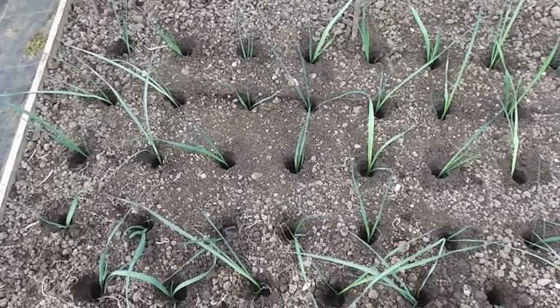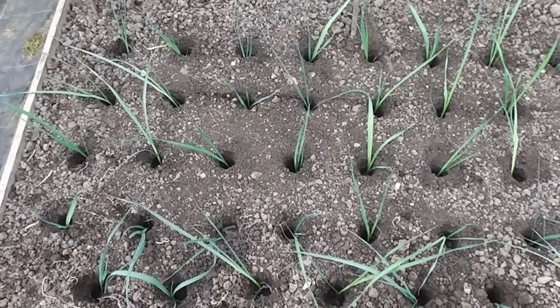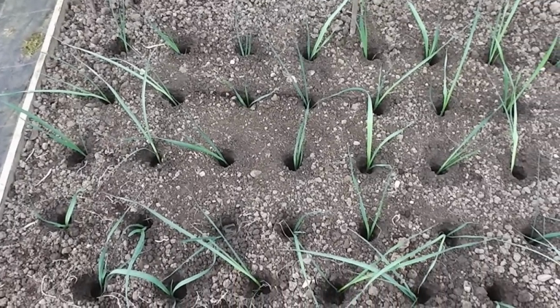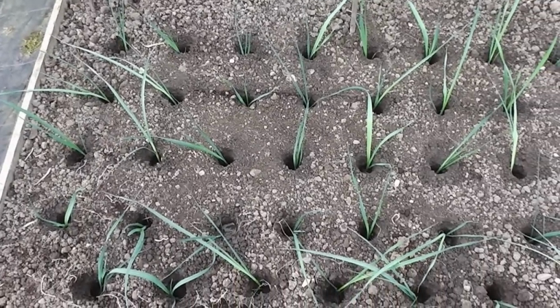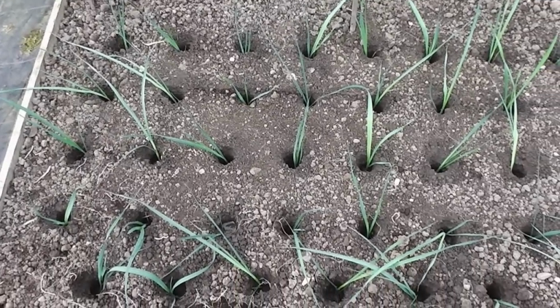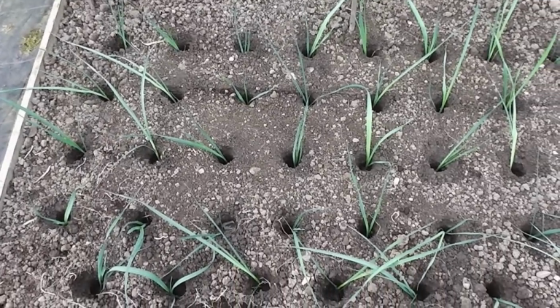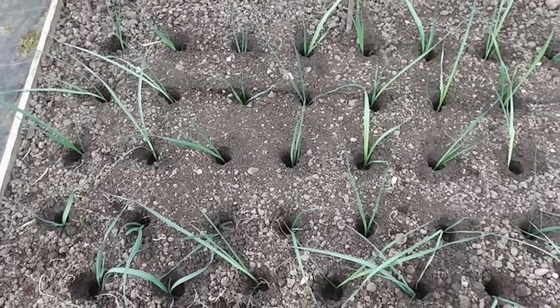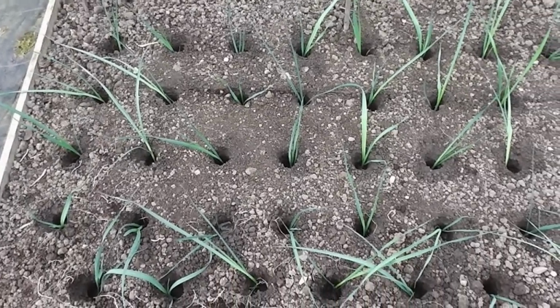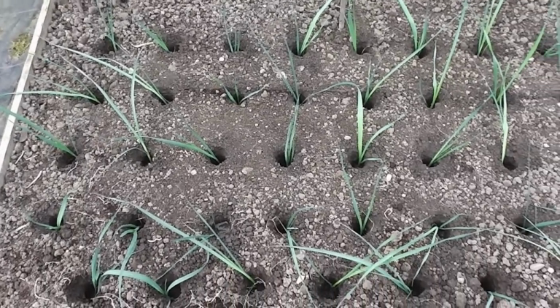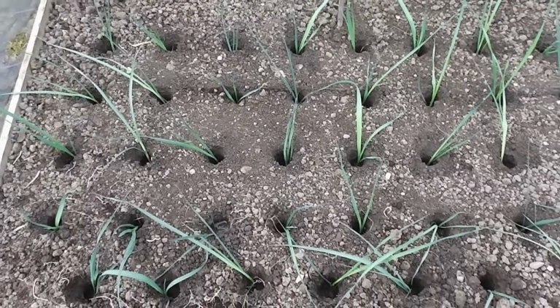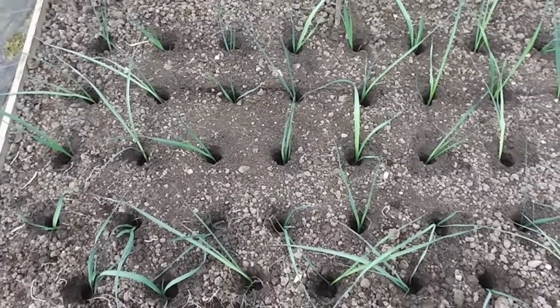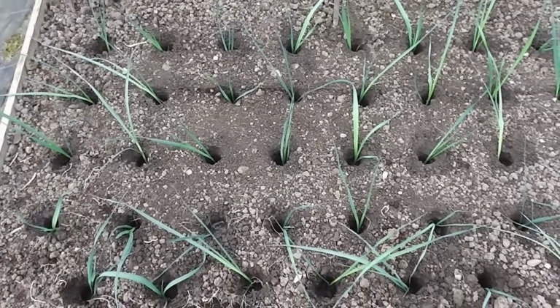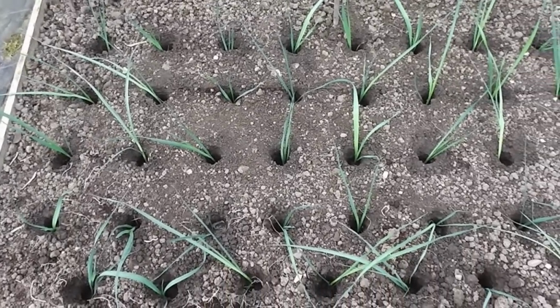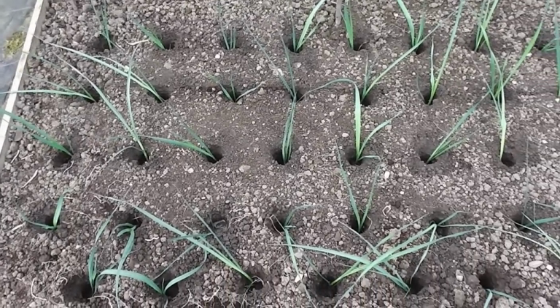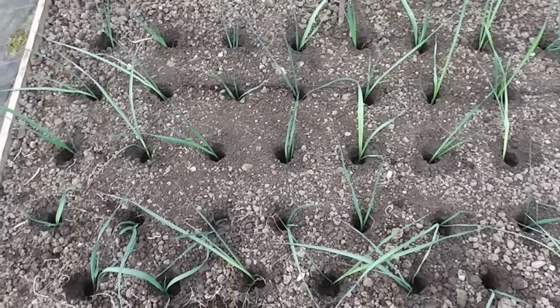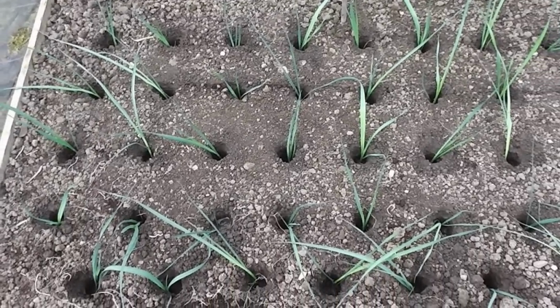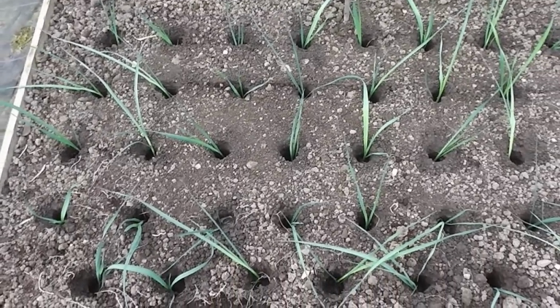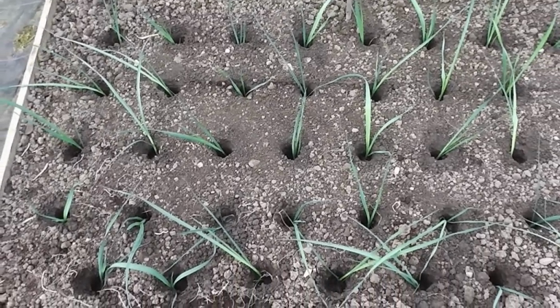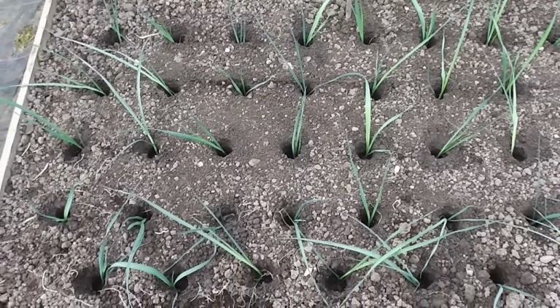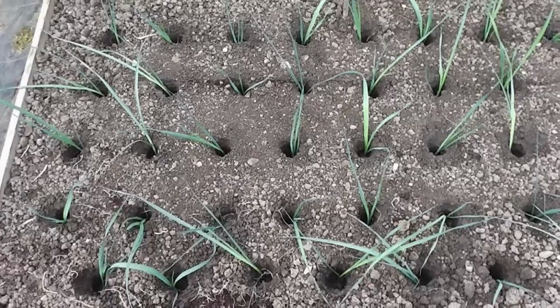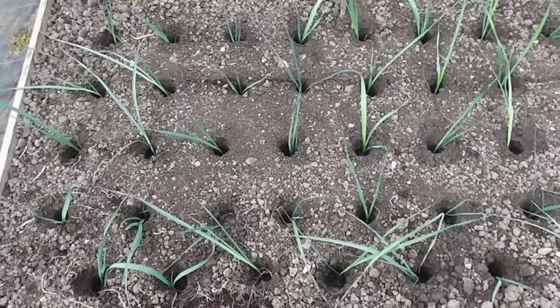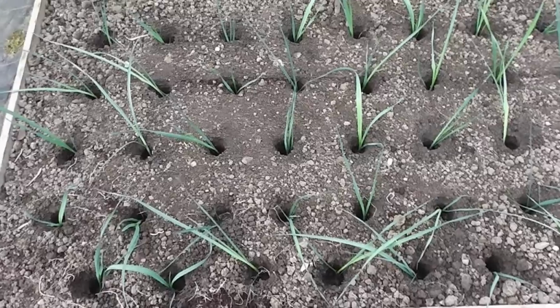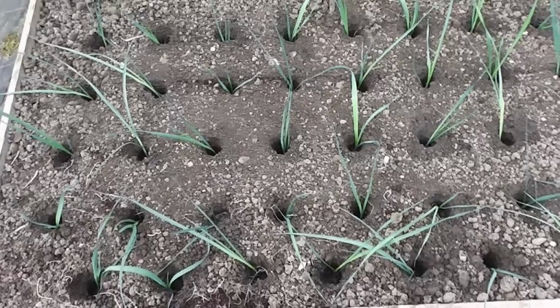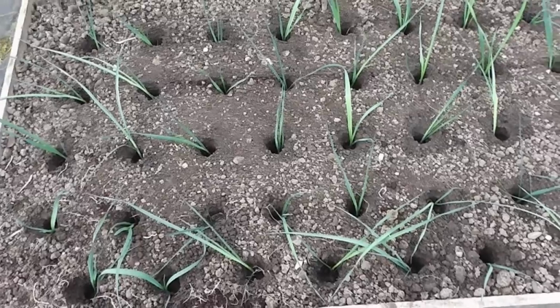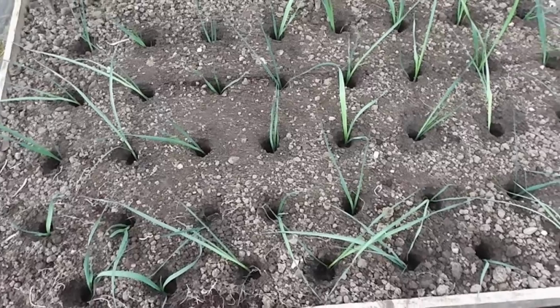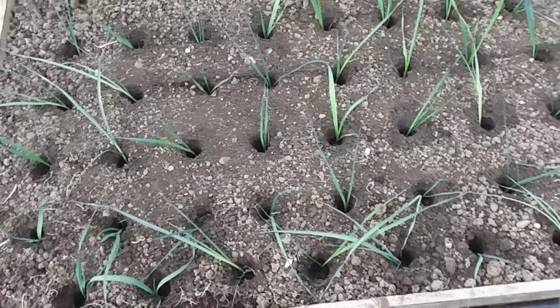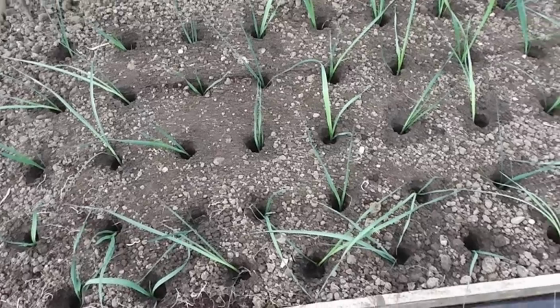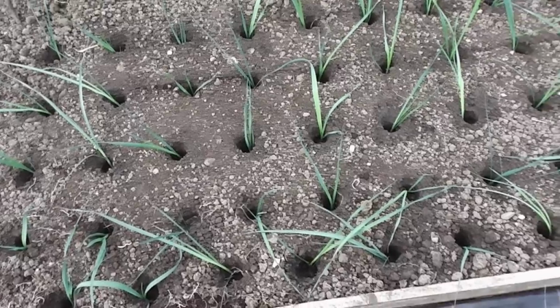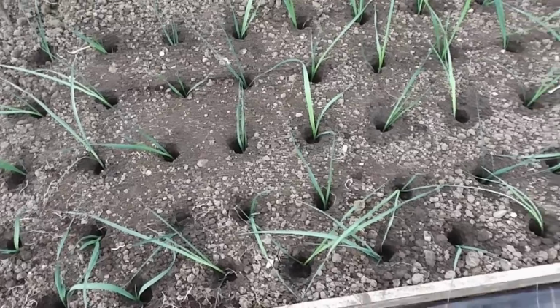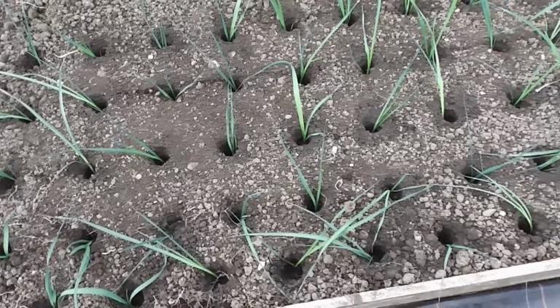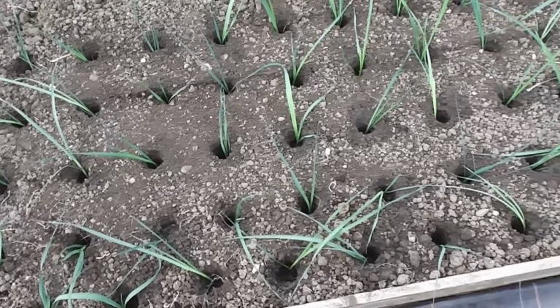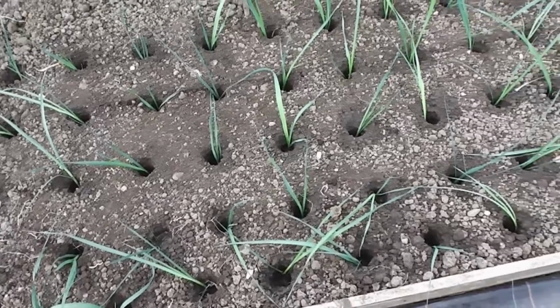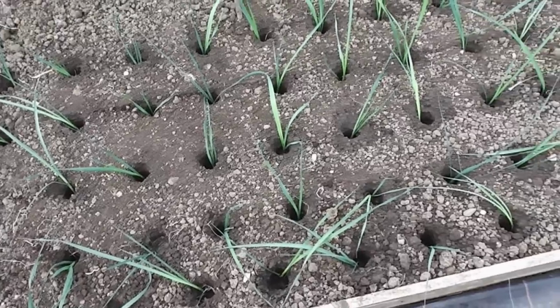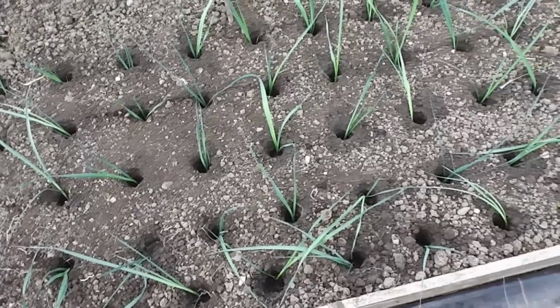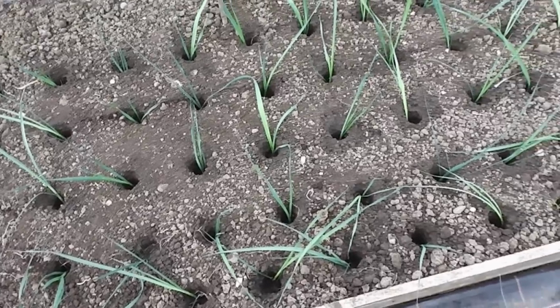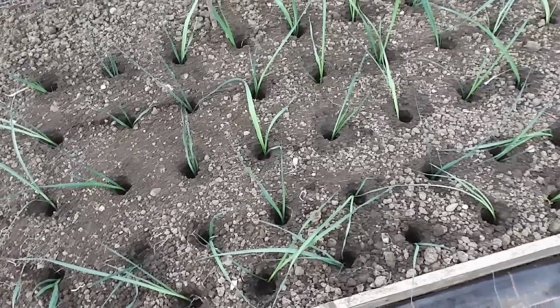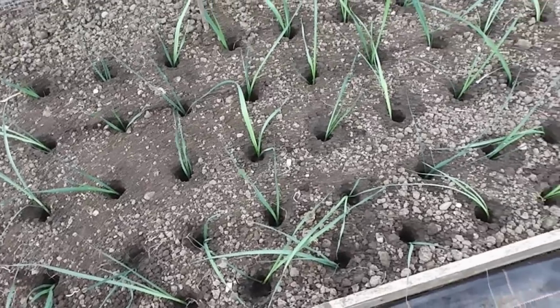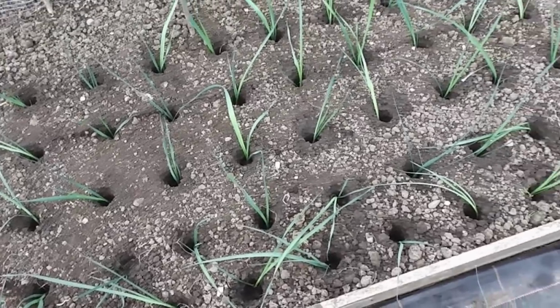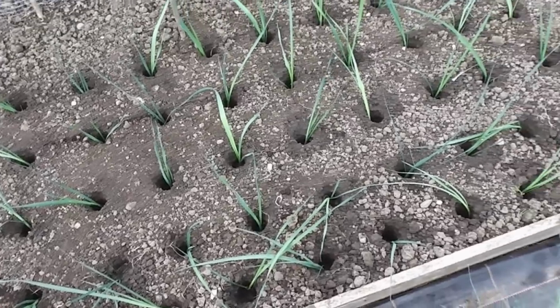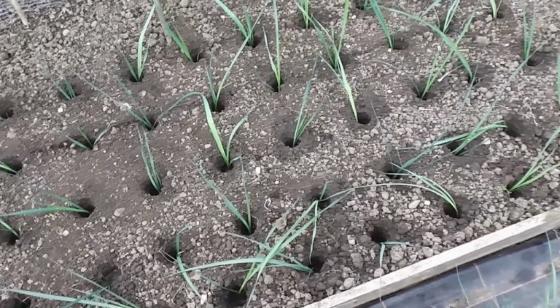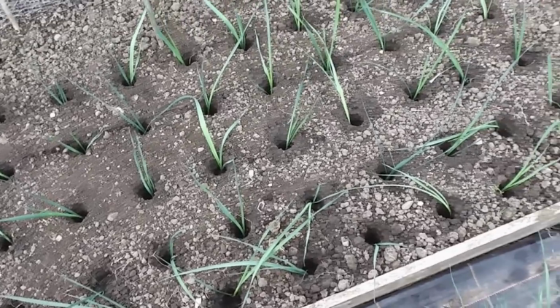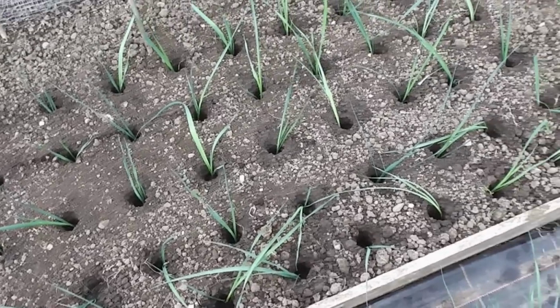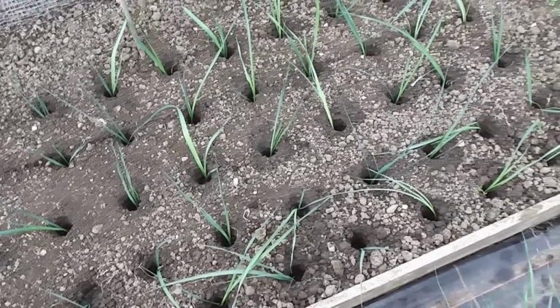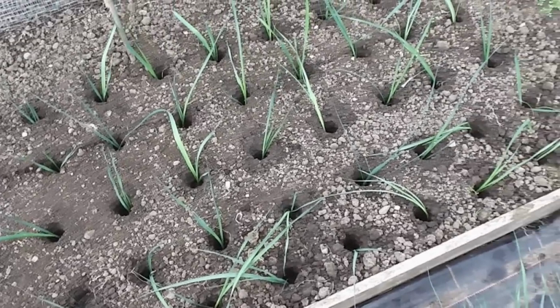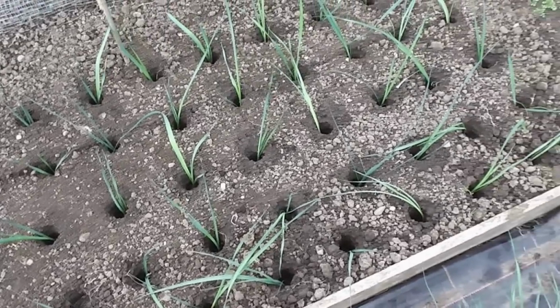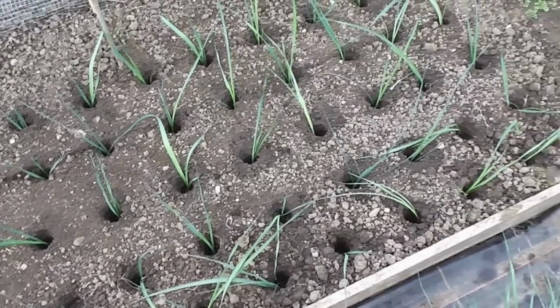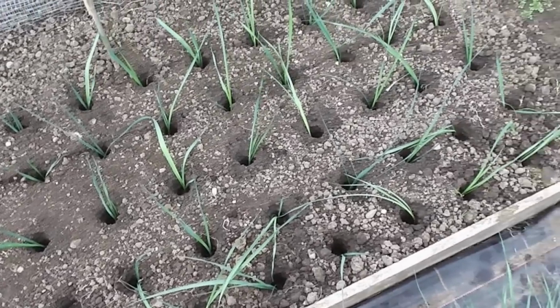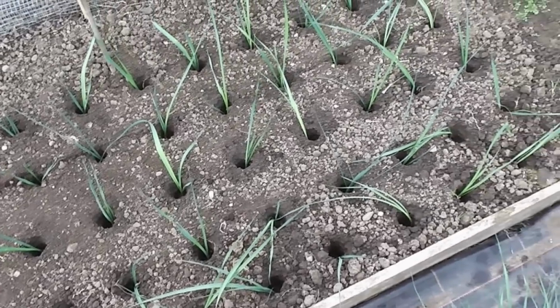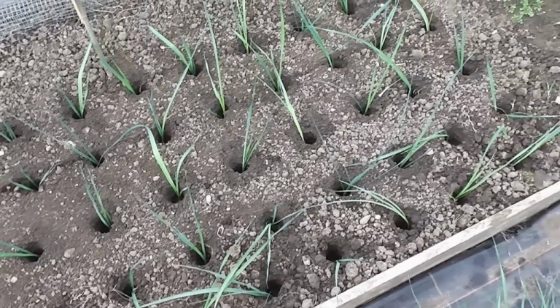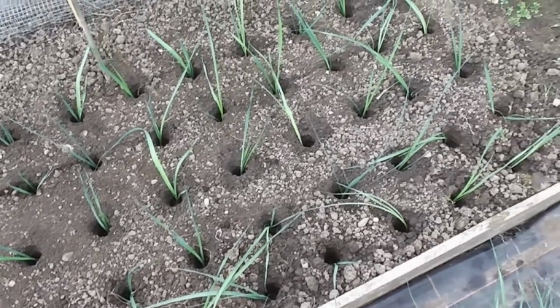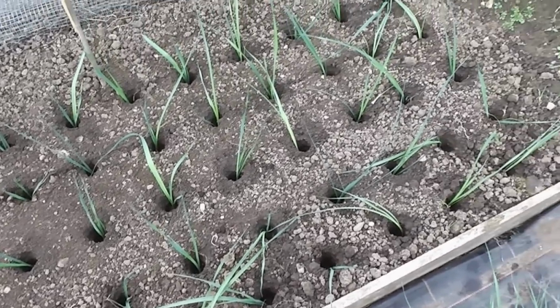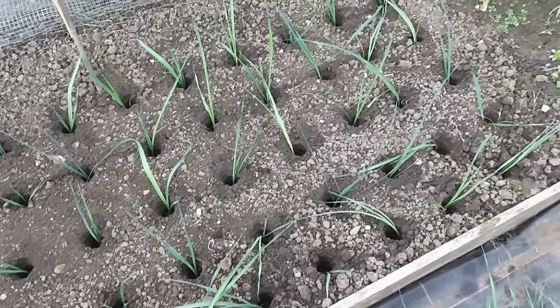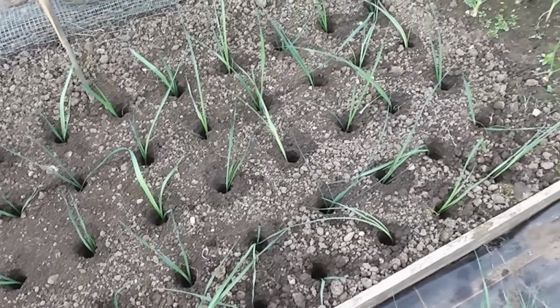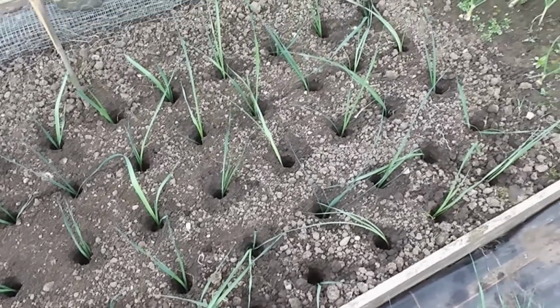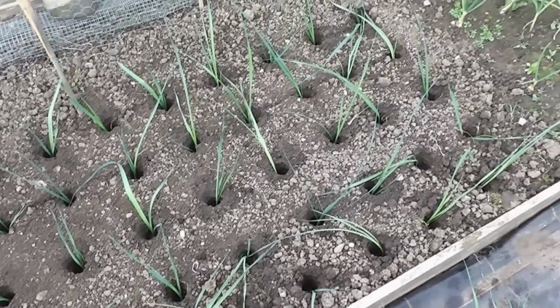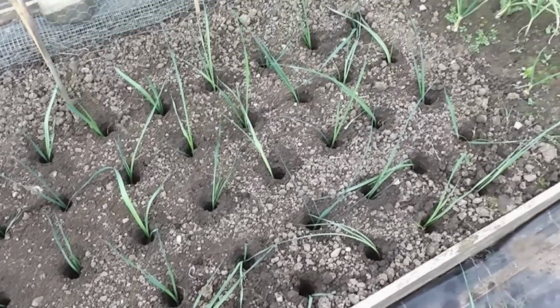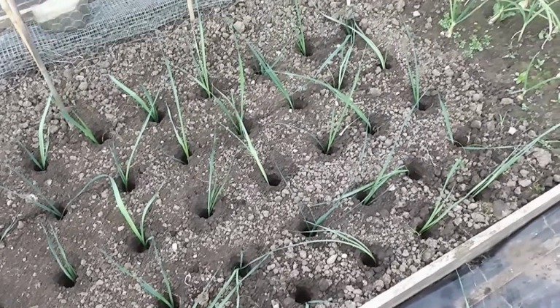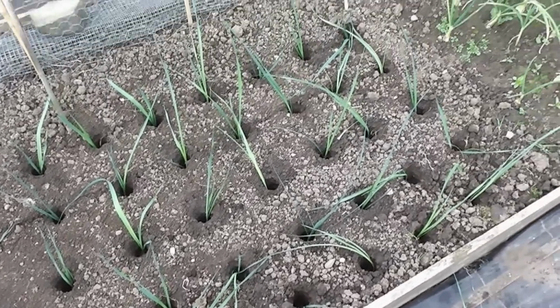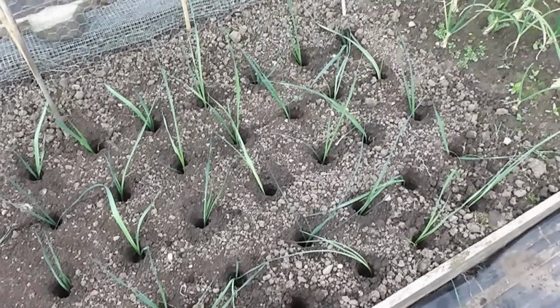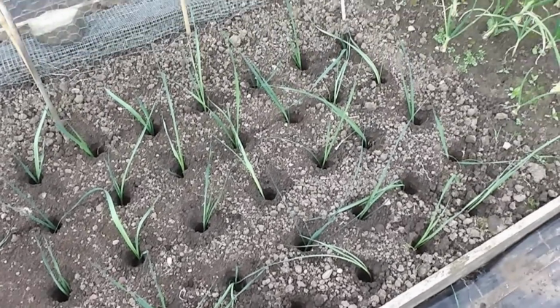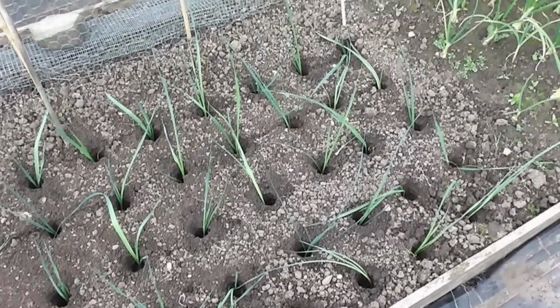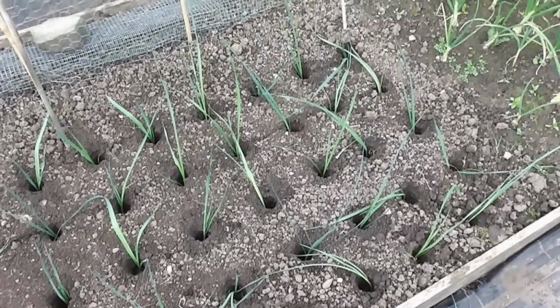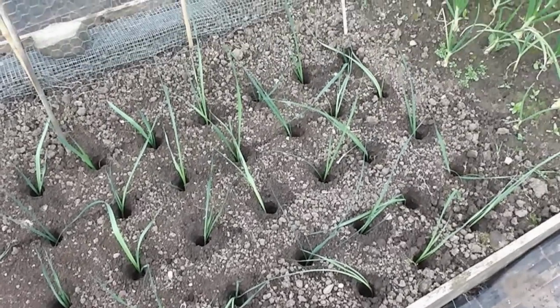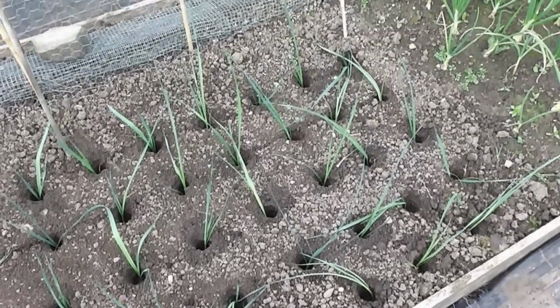So that's about it folks — planting out my leeks. See you later.